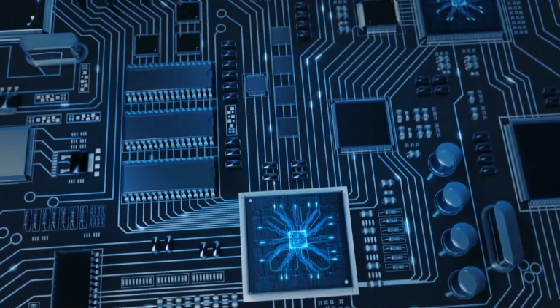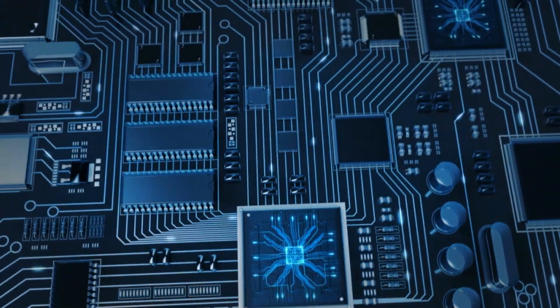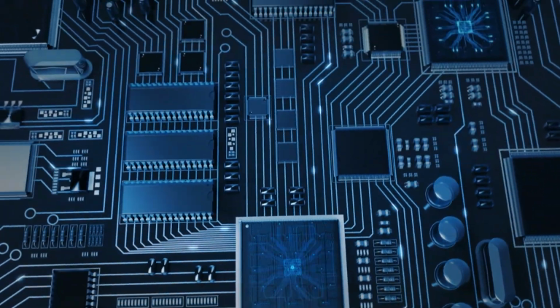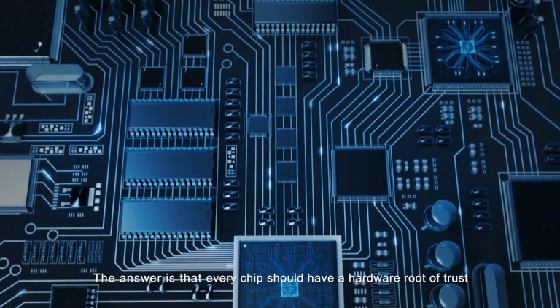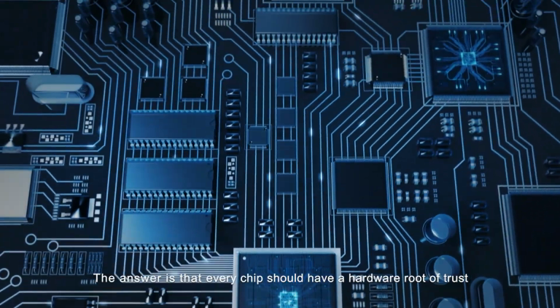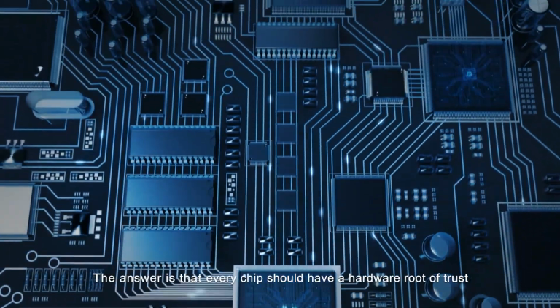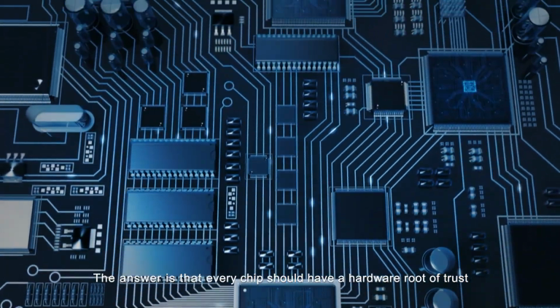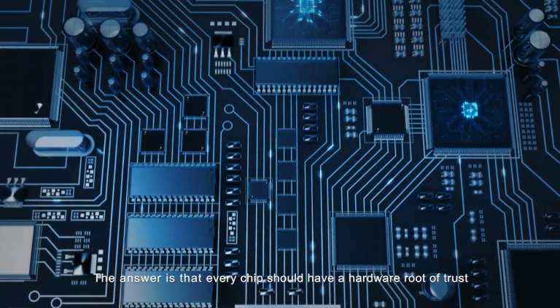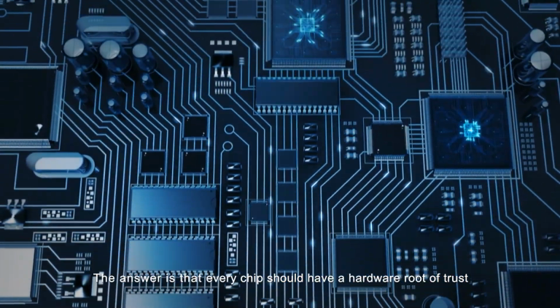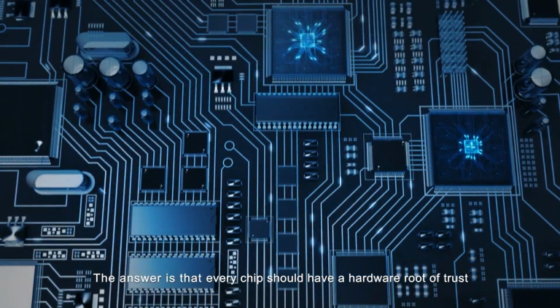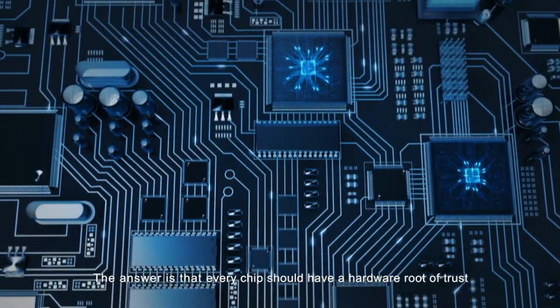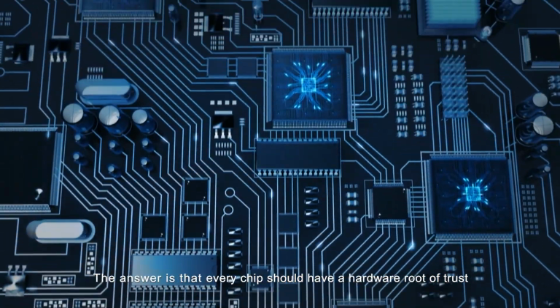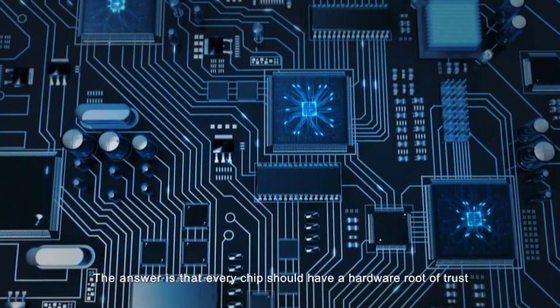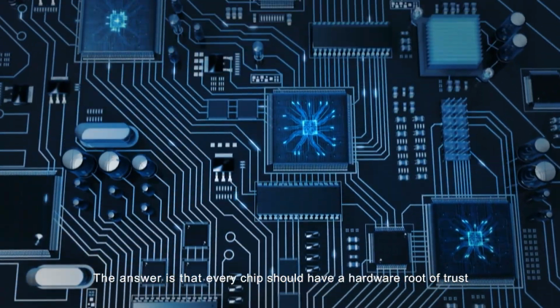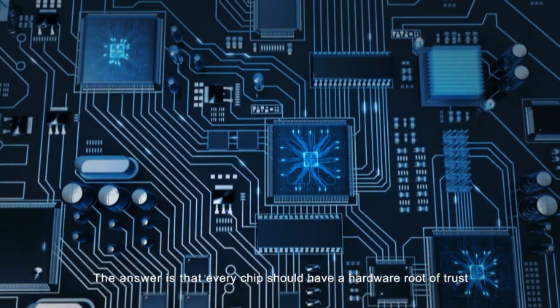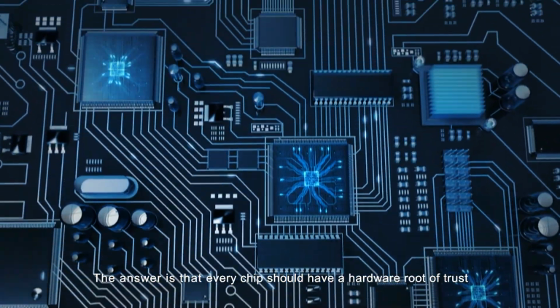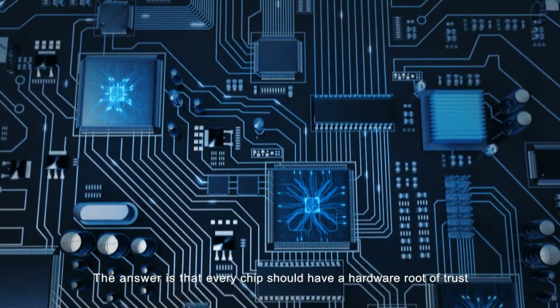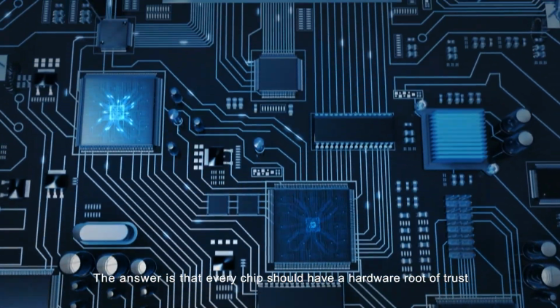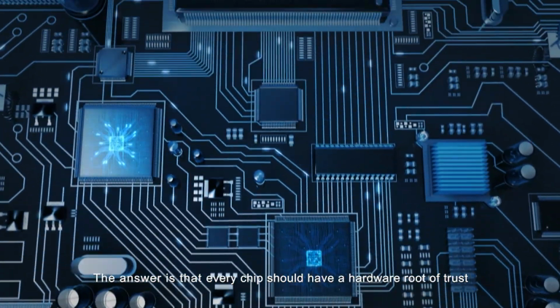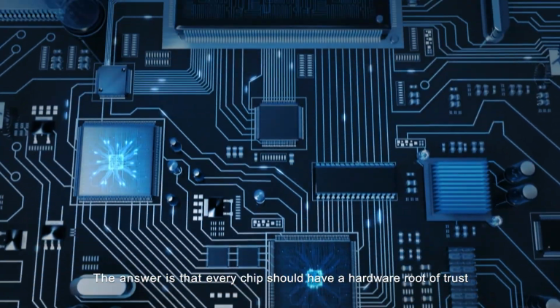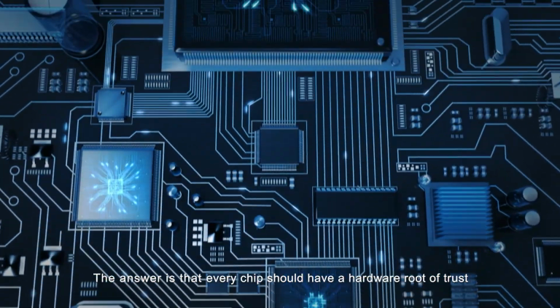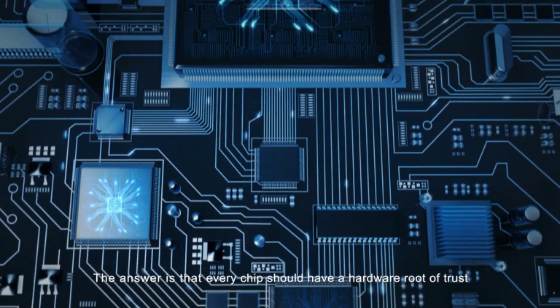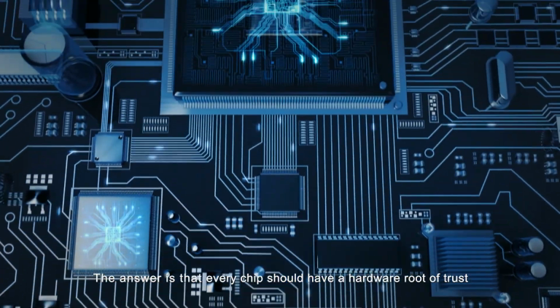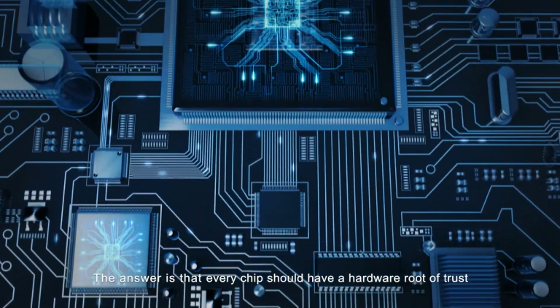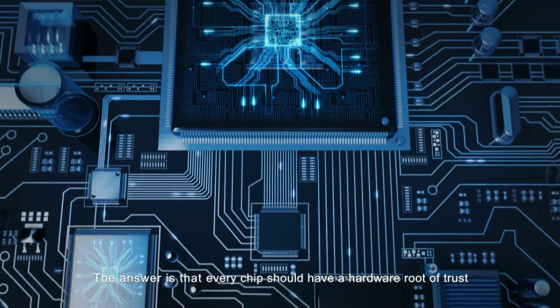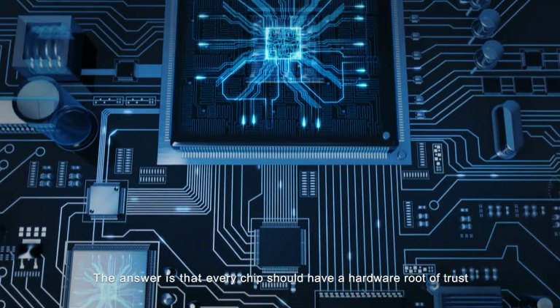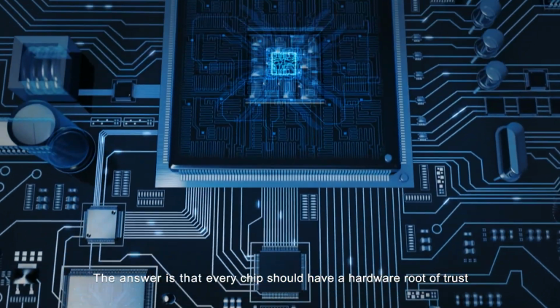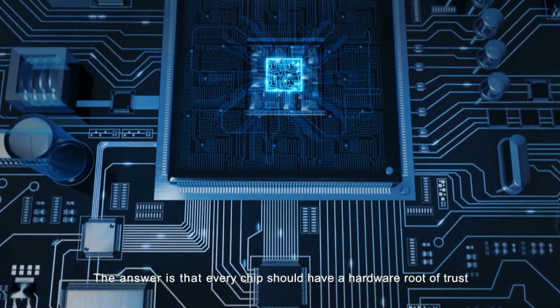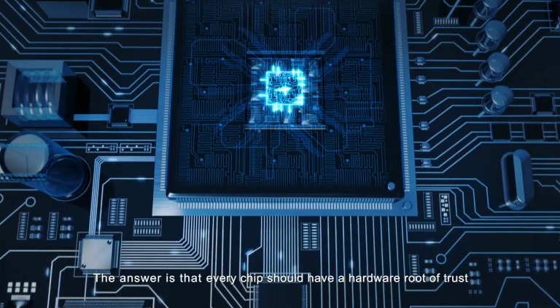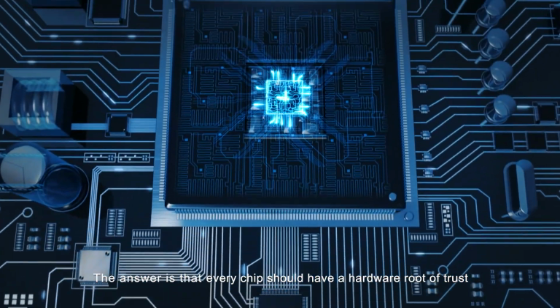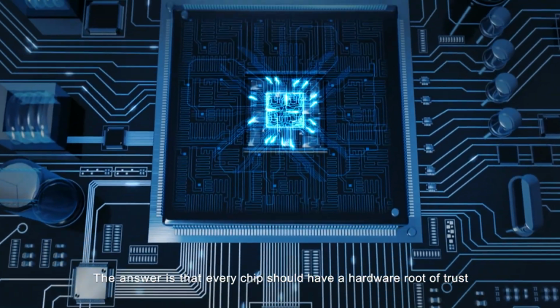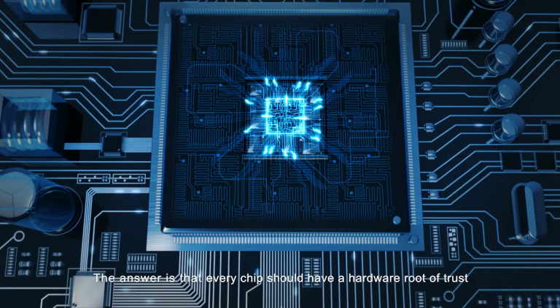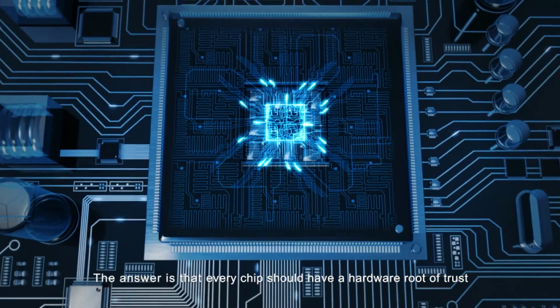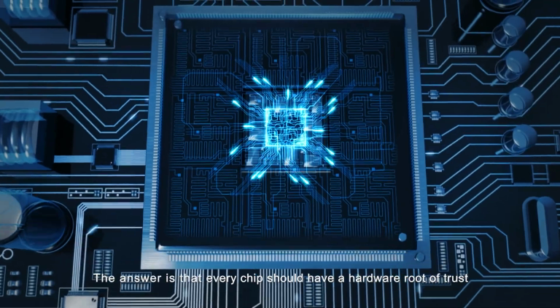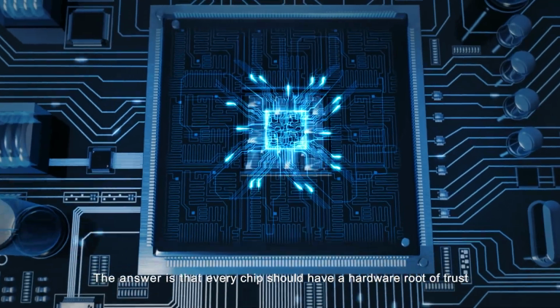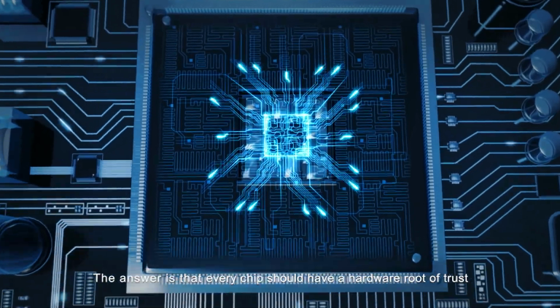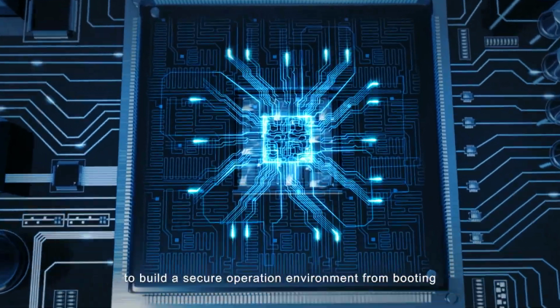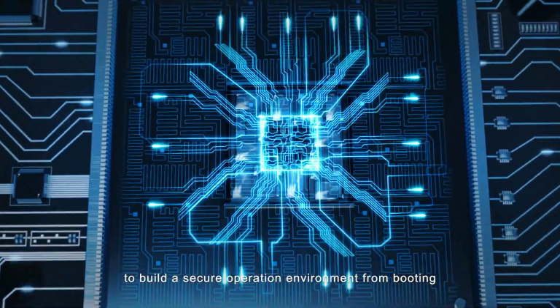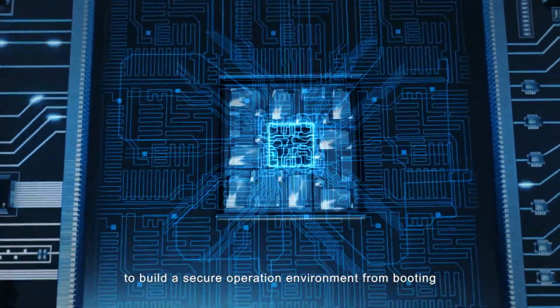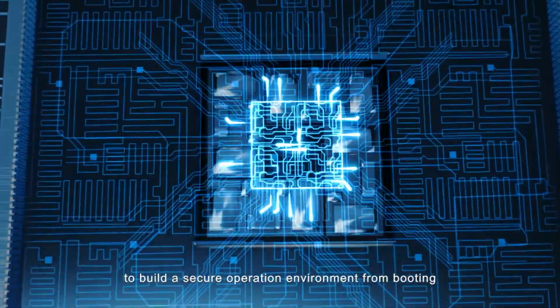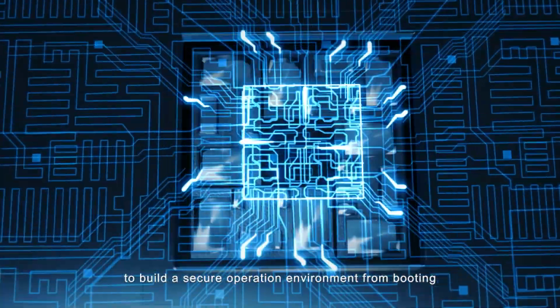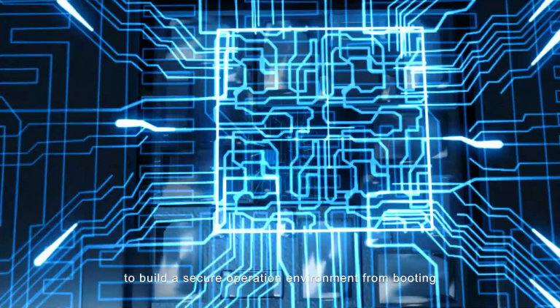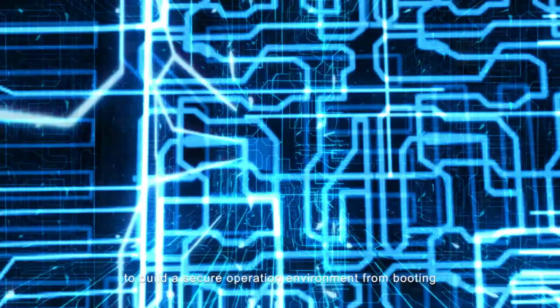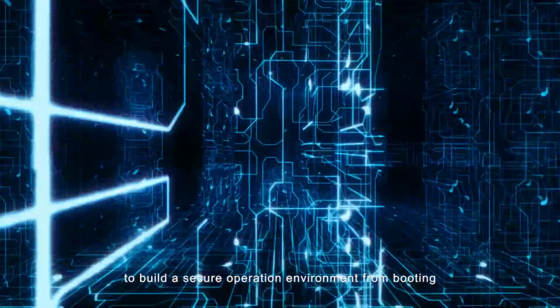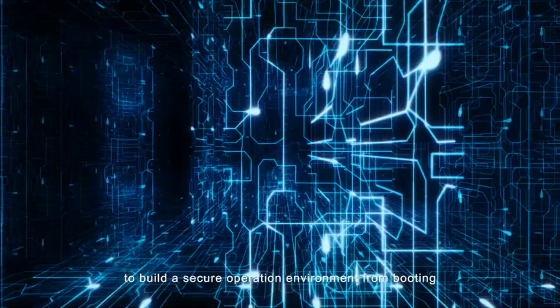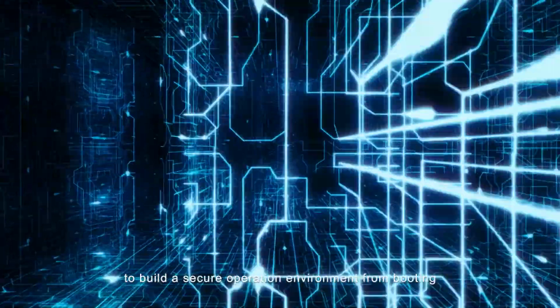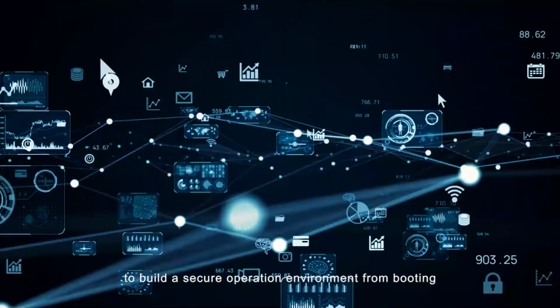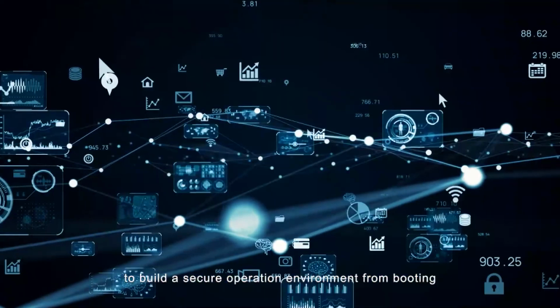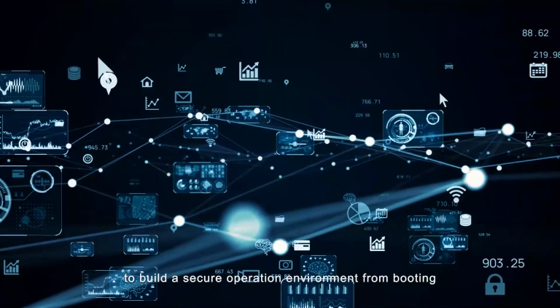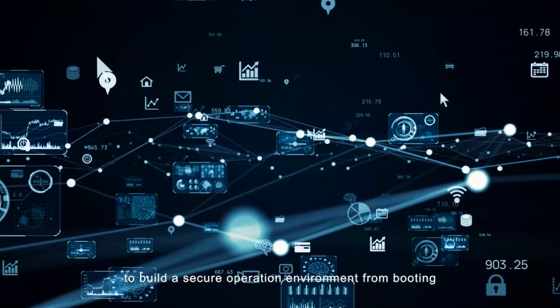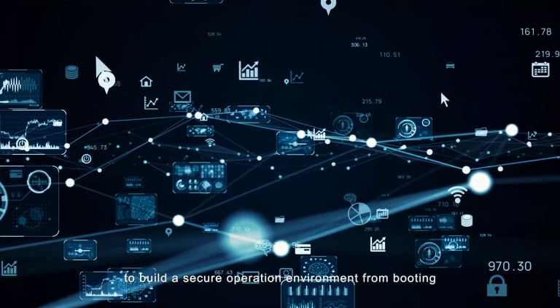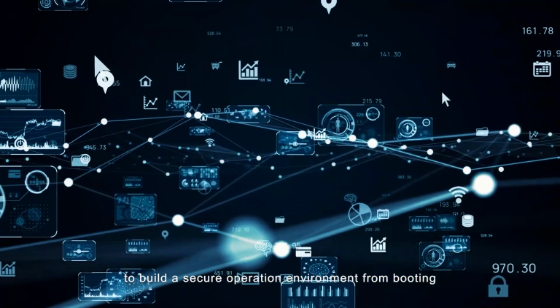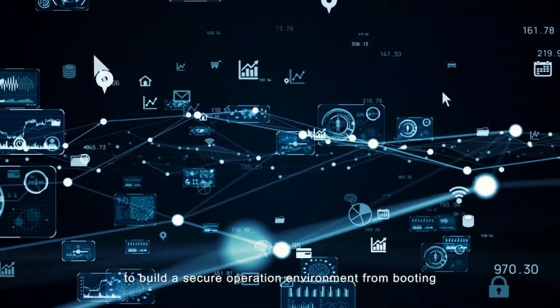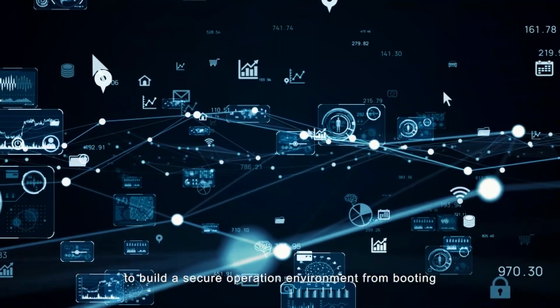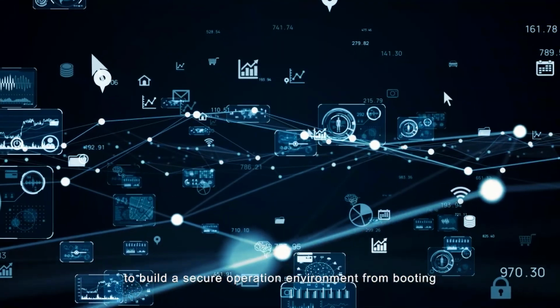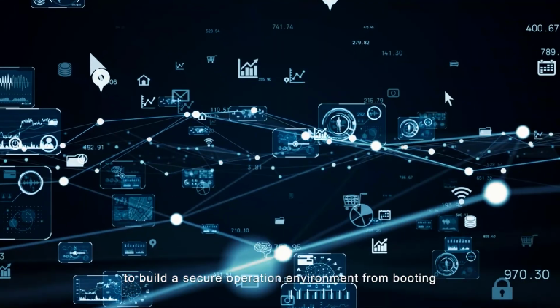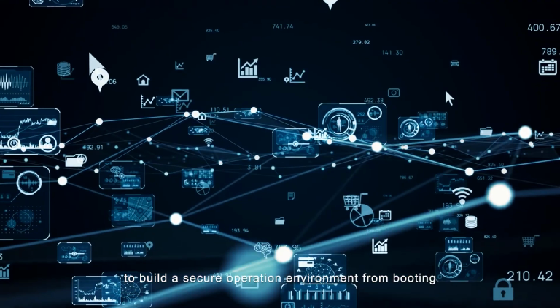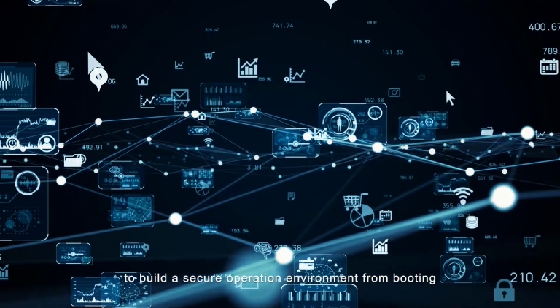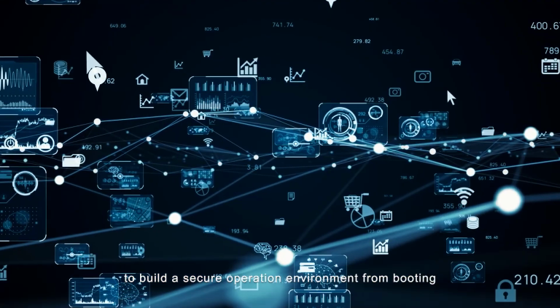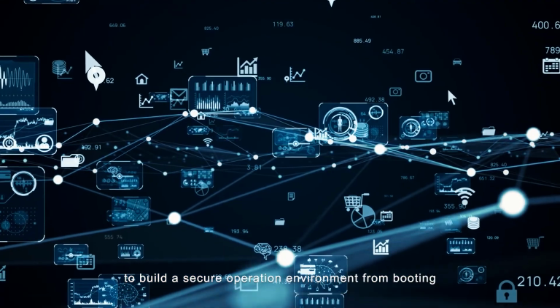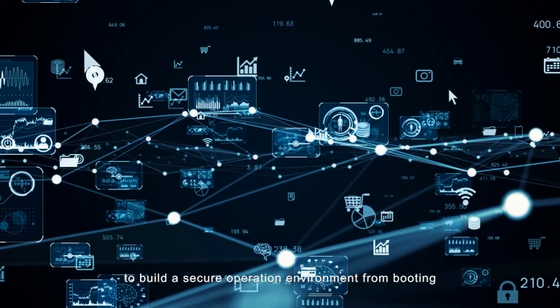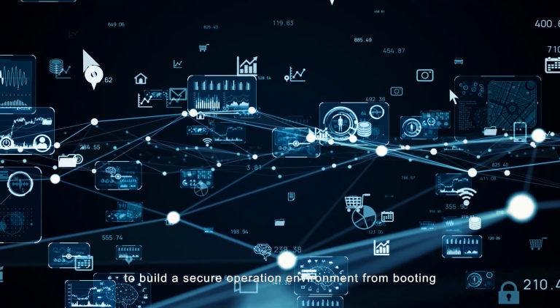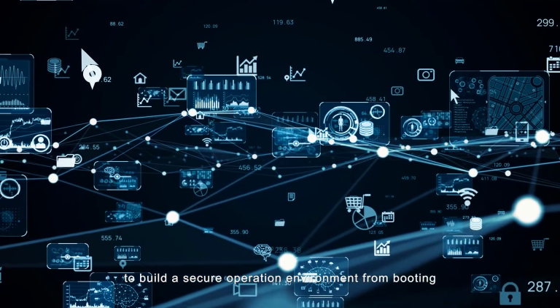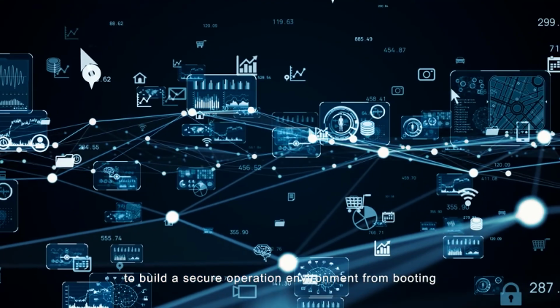The answer is that every chip should have a hardware root of trust to build a secure operation environment from booting.